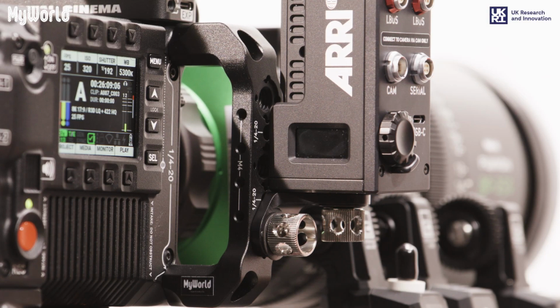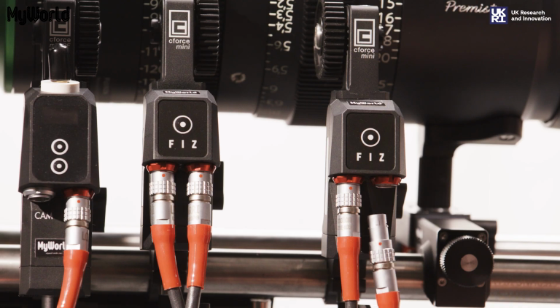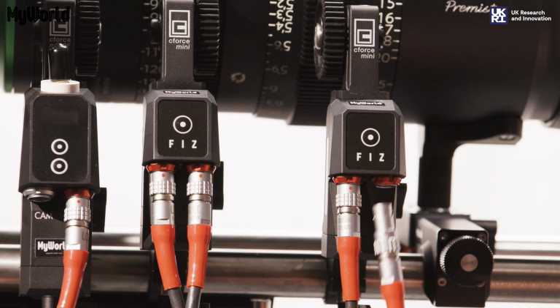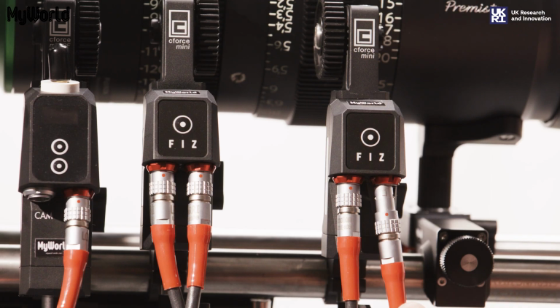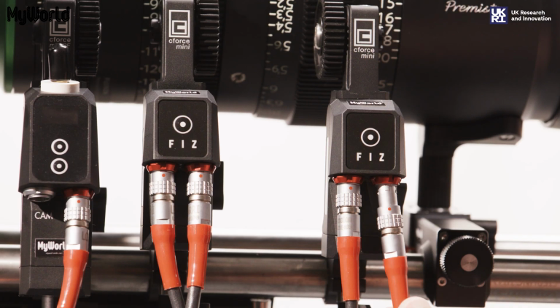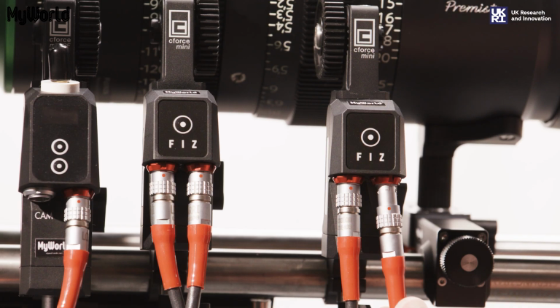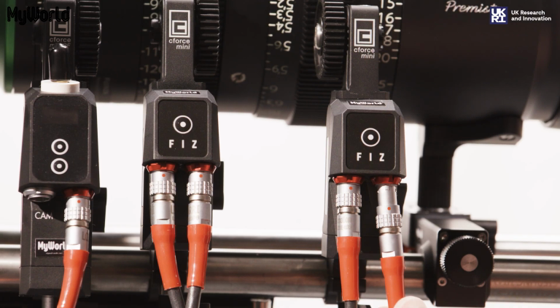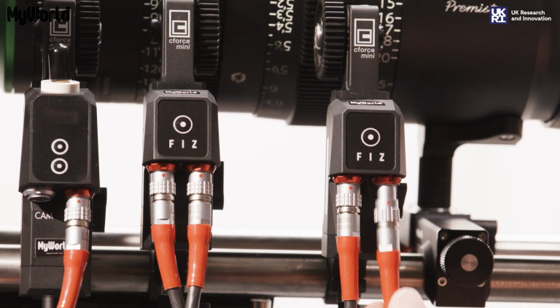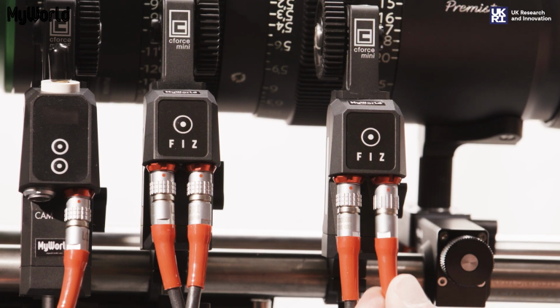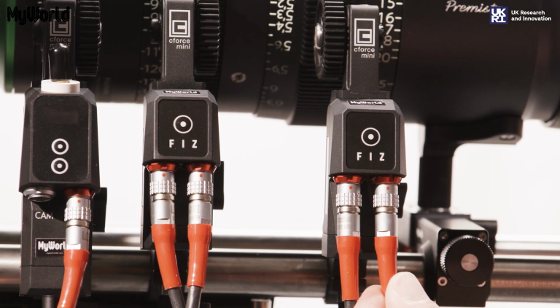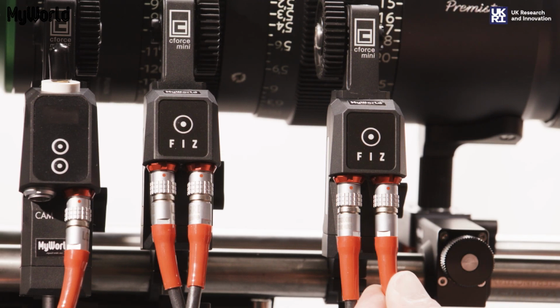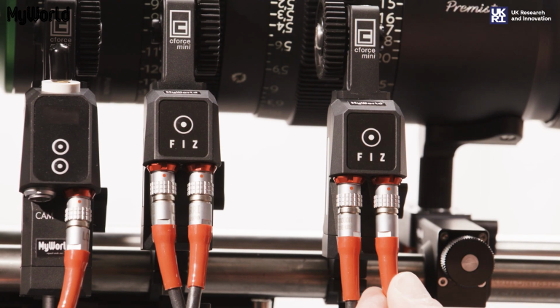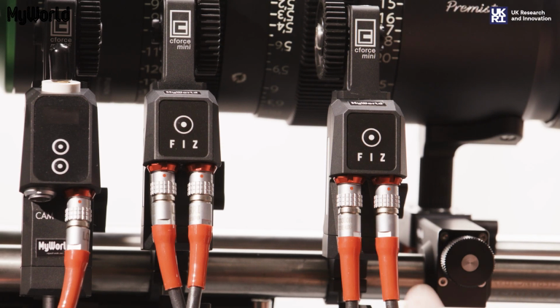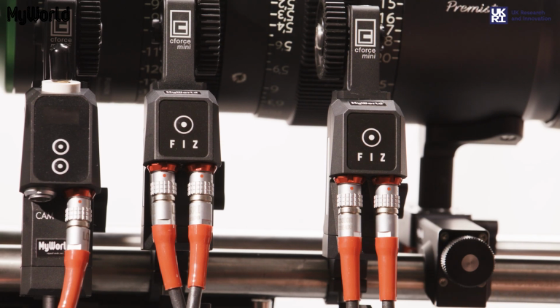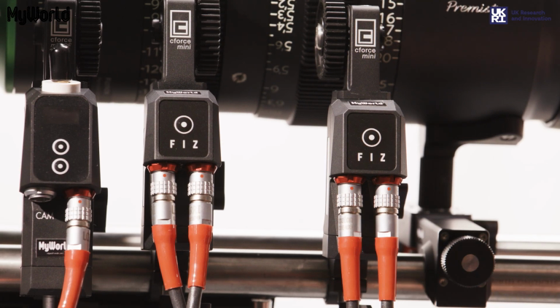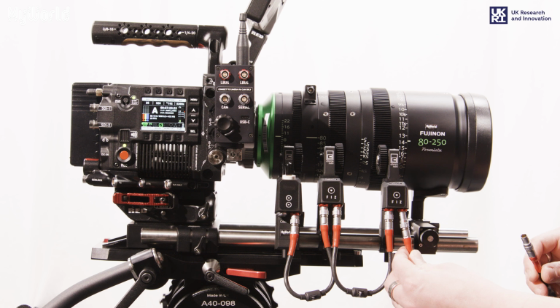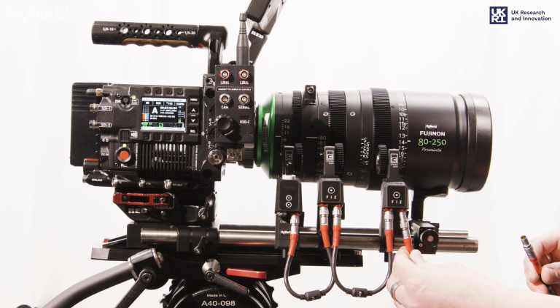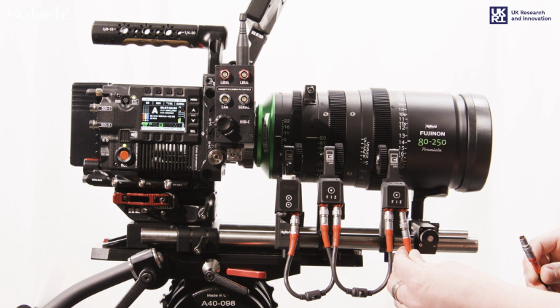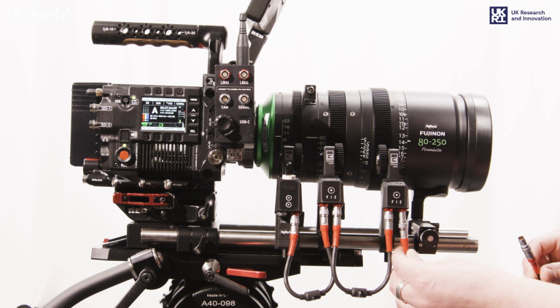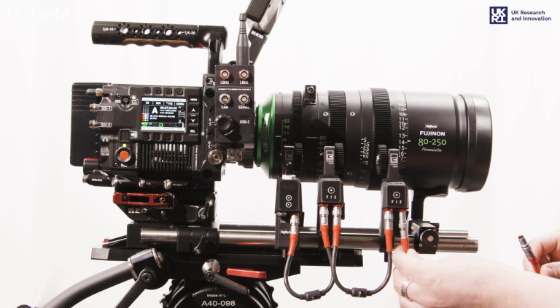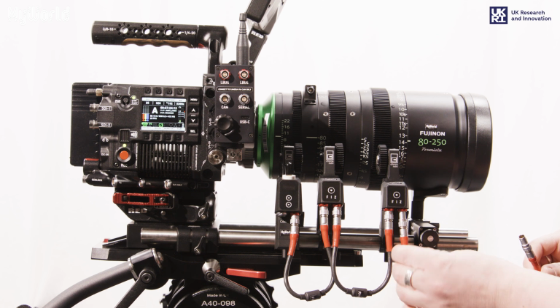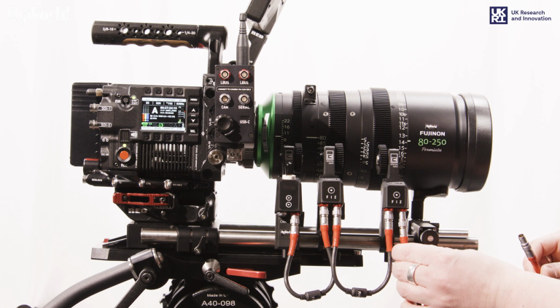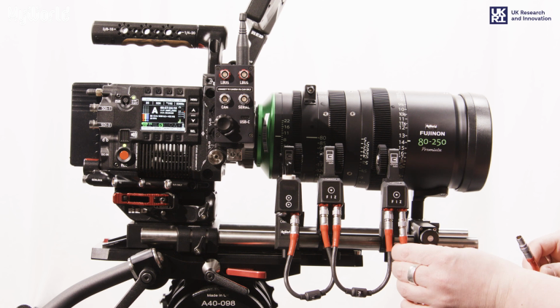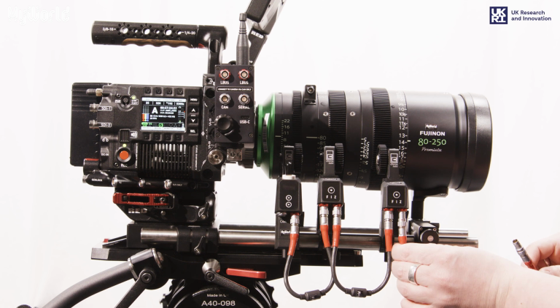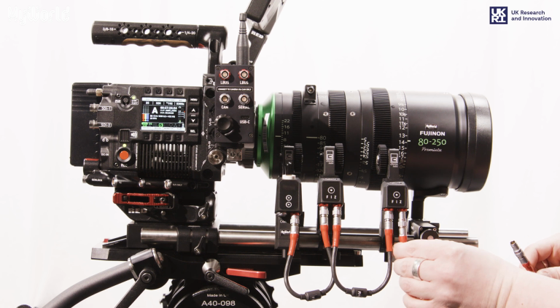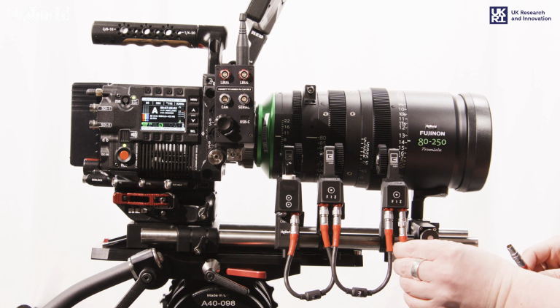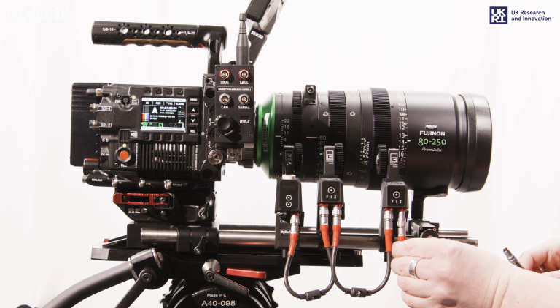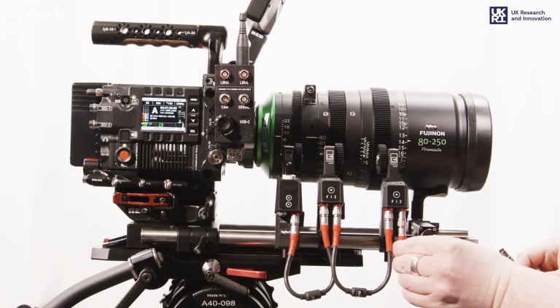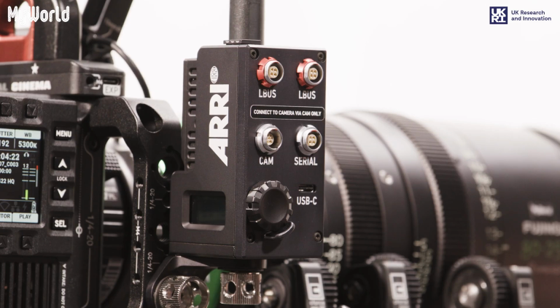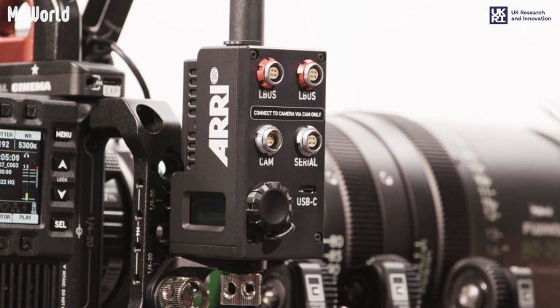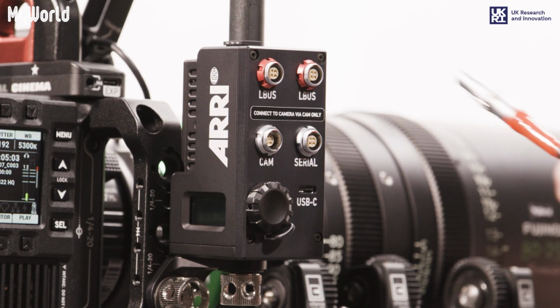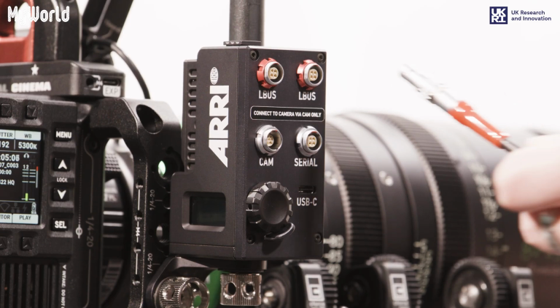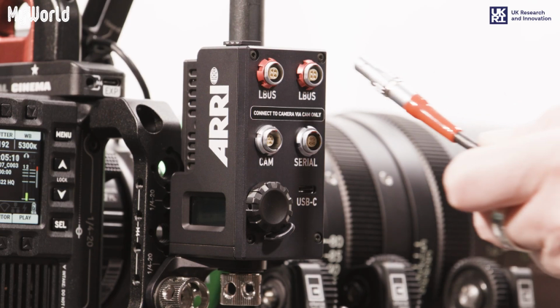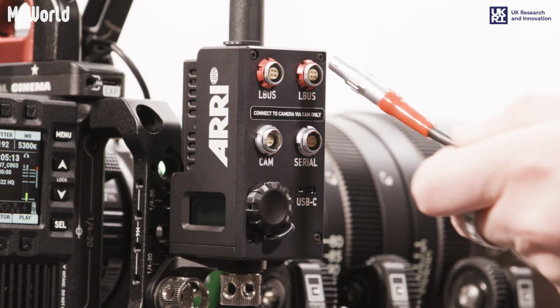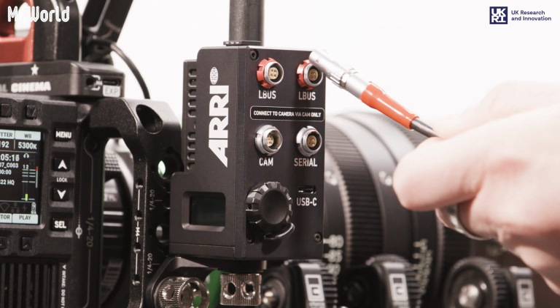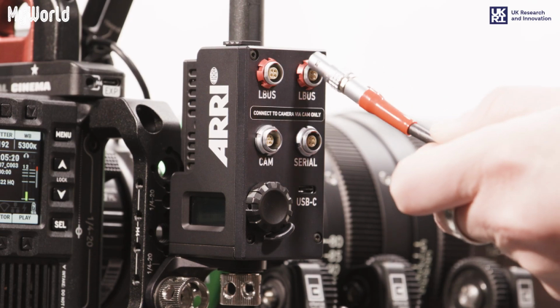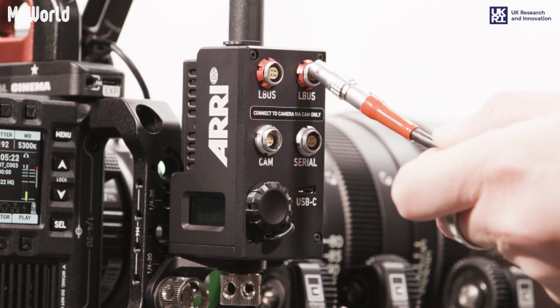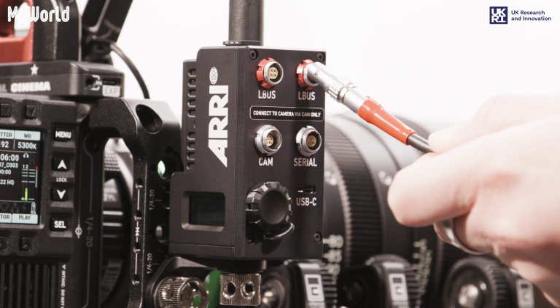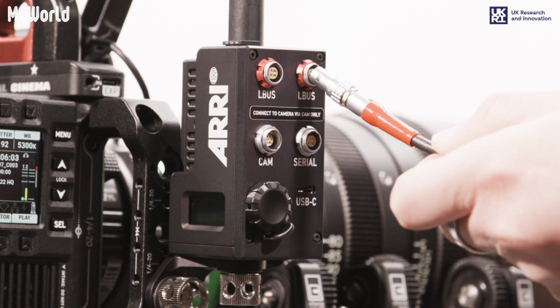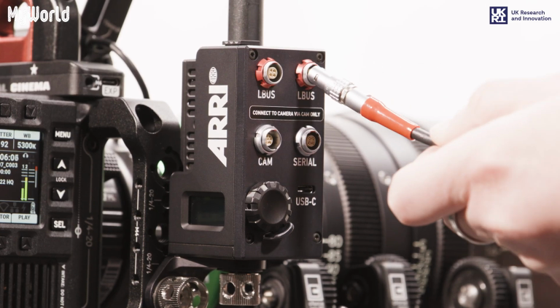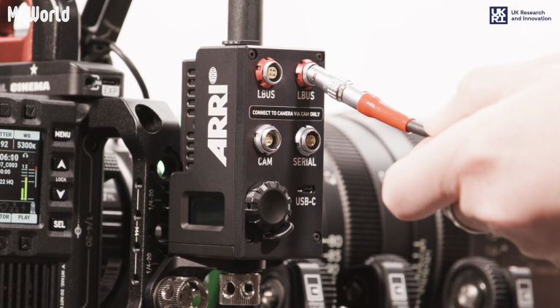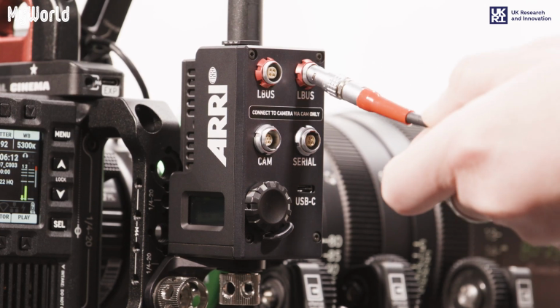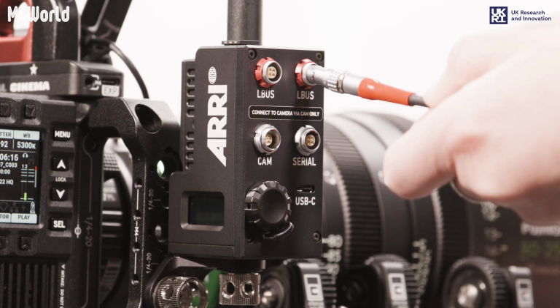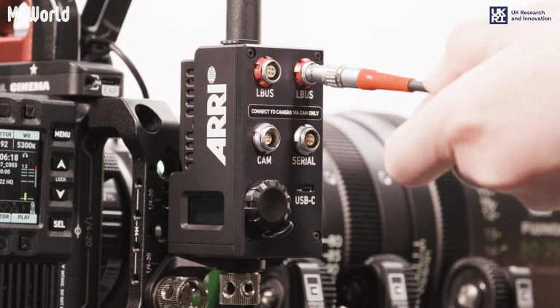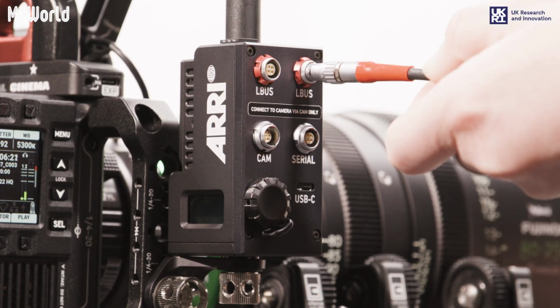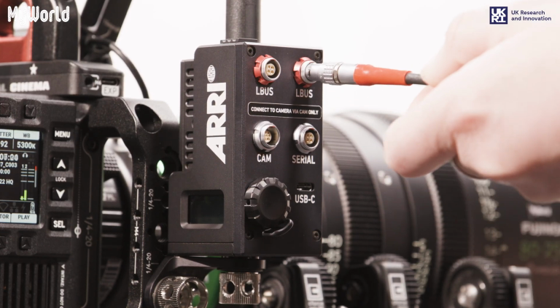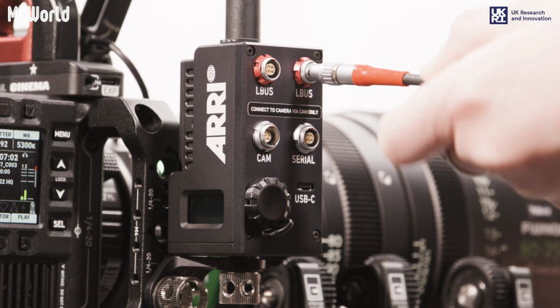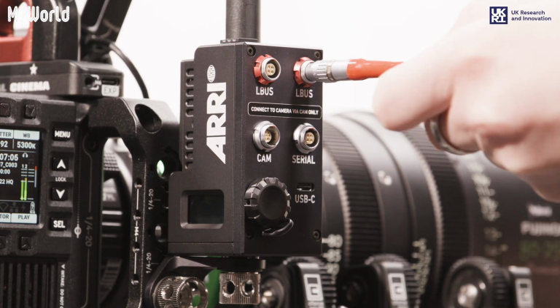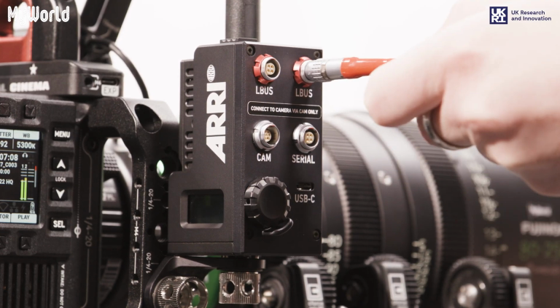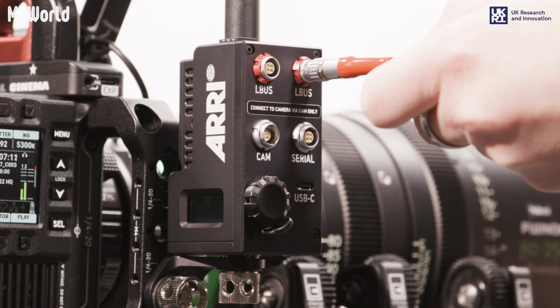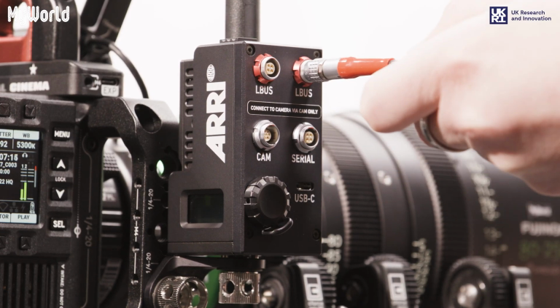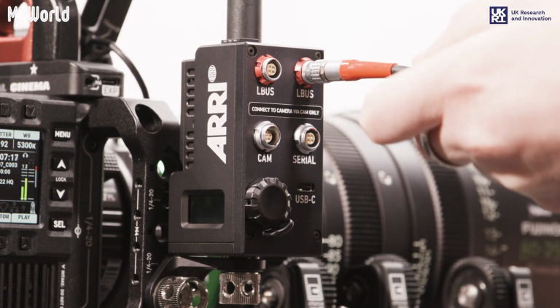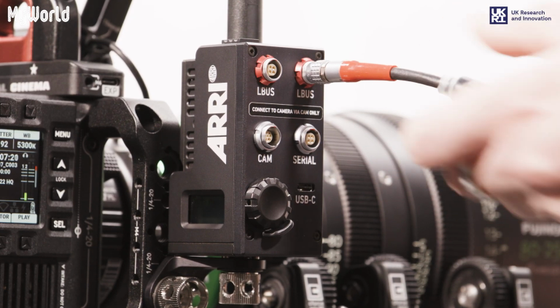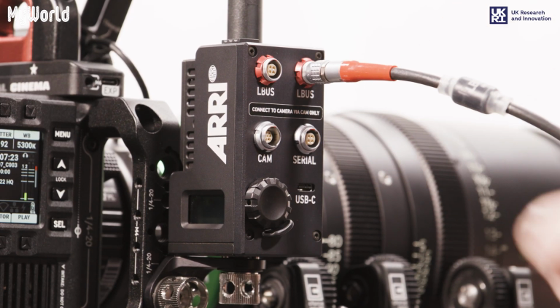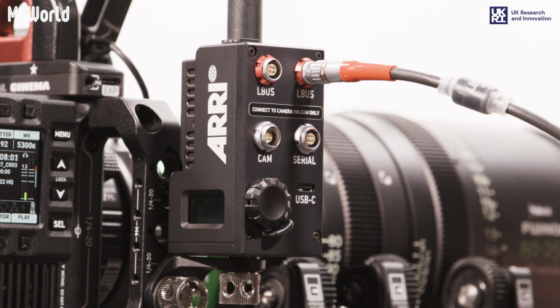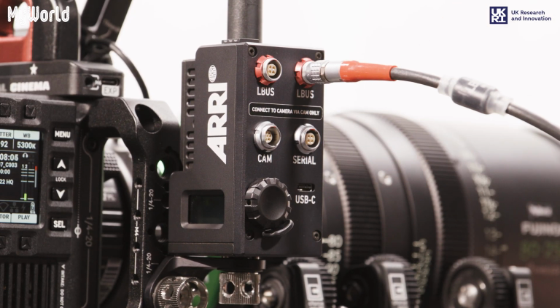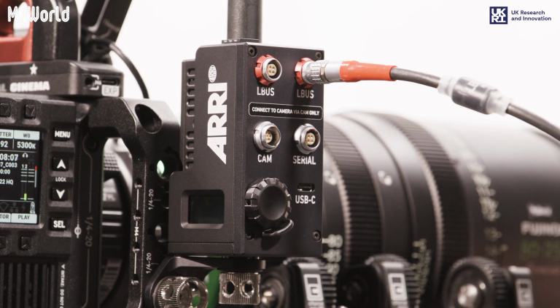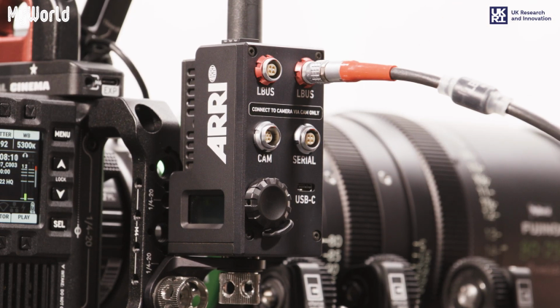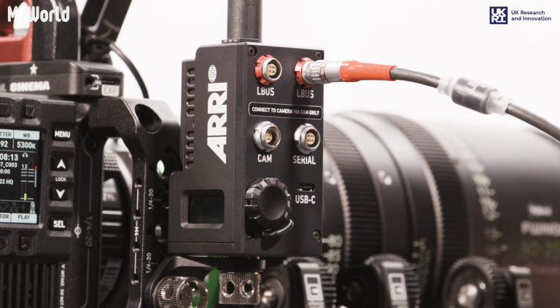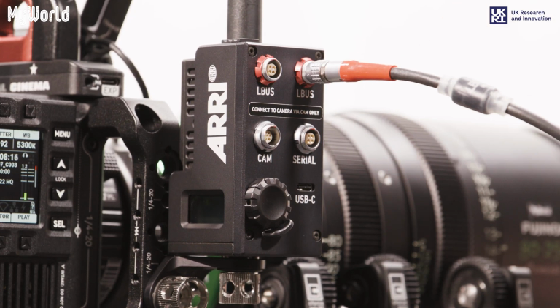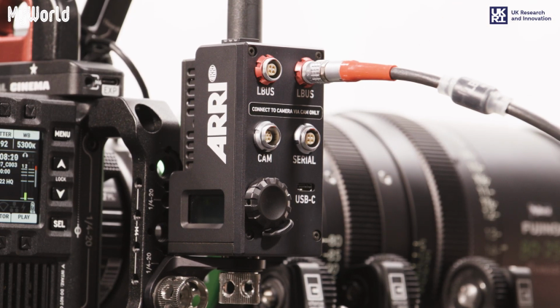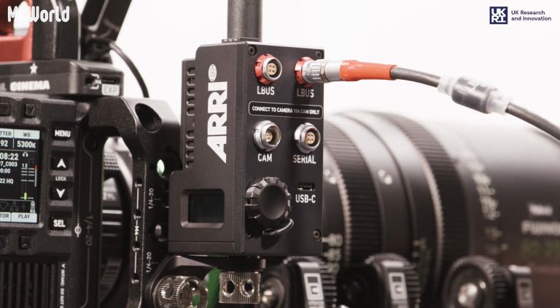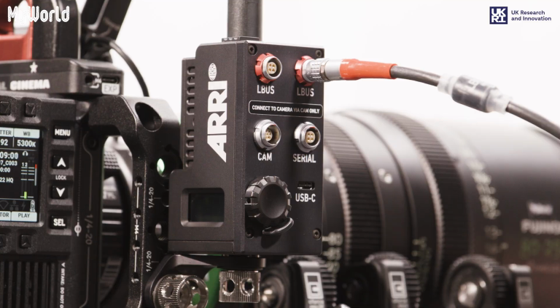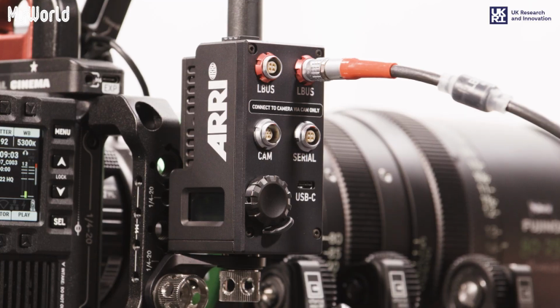Attach the LBUS cable from the right port on the right motor to the LBUS port on the radio interface adapter.